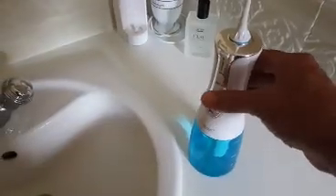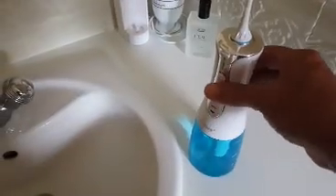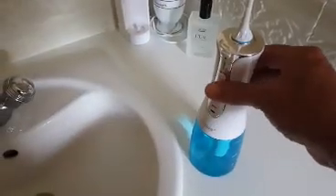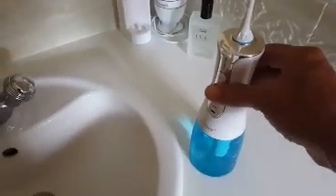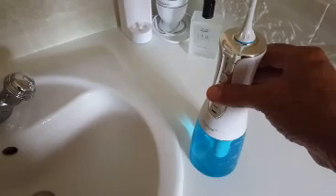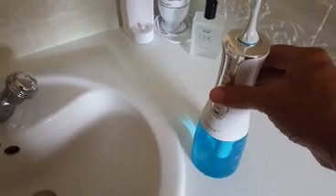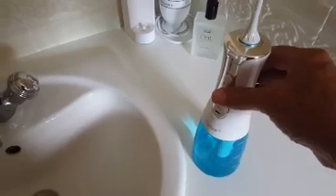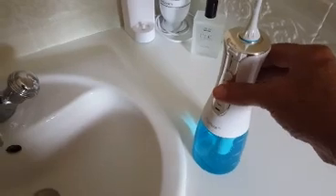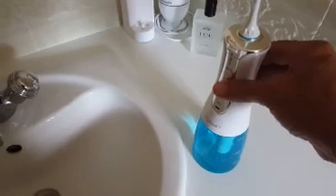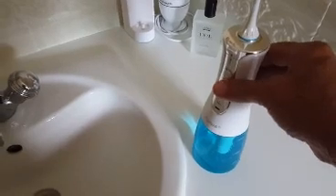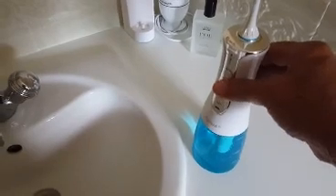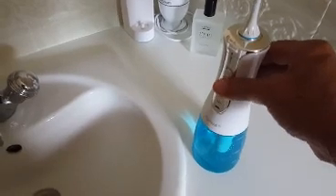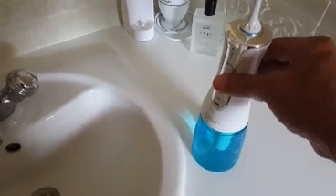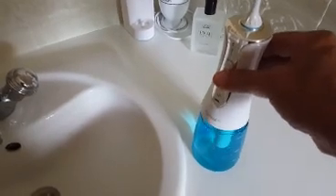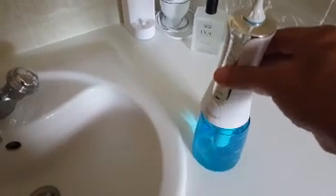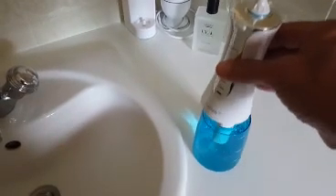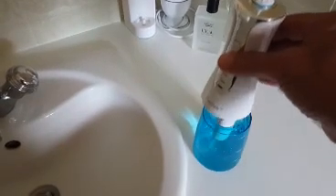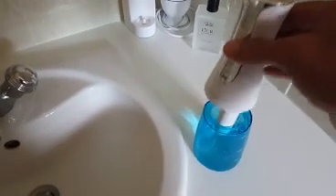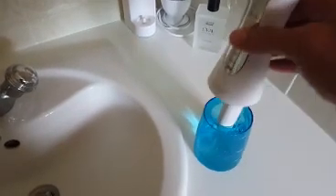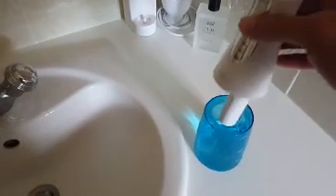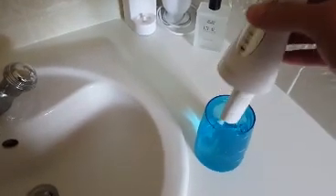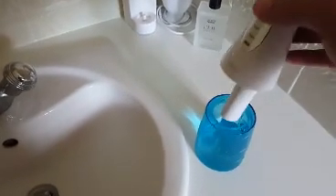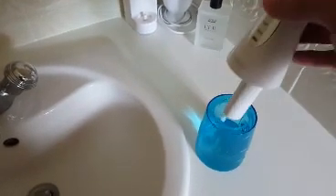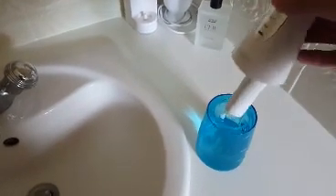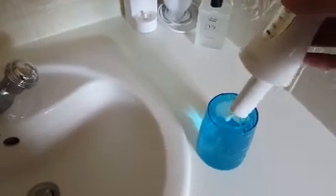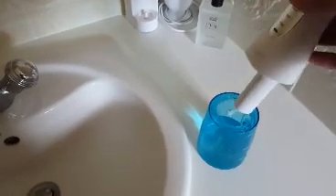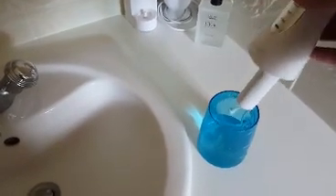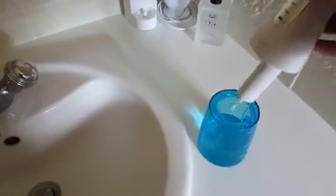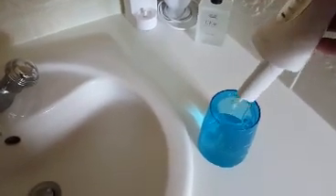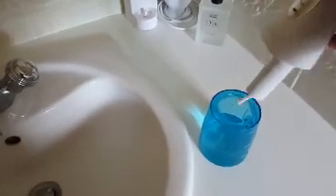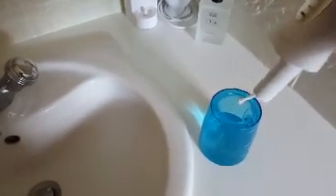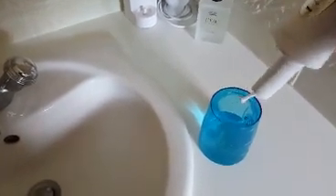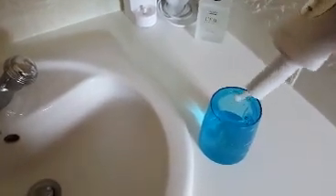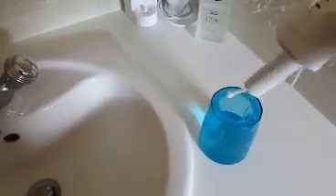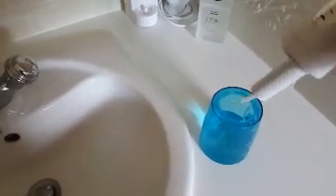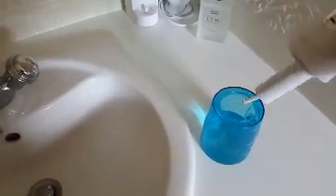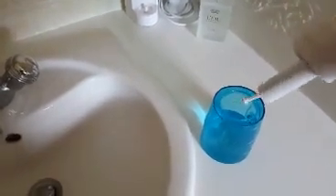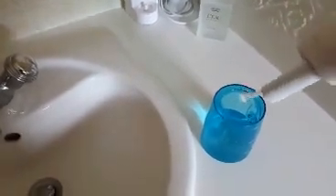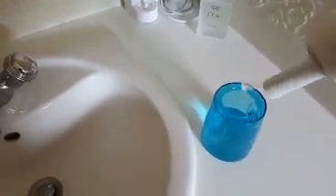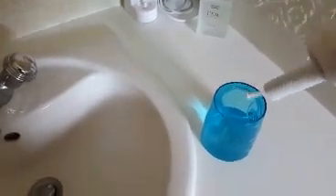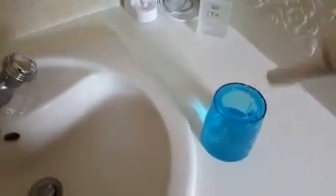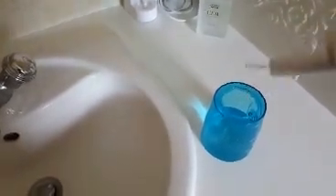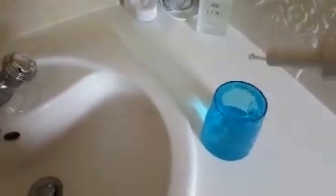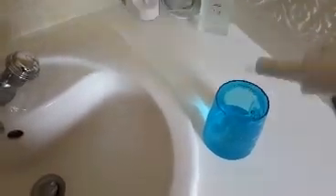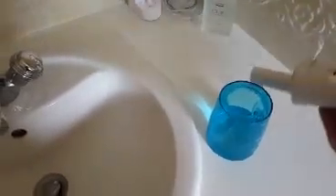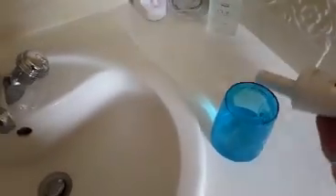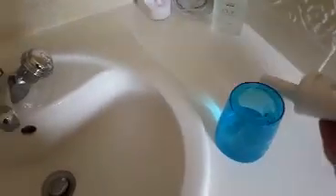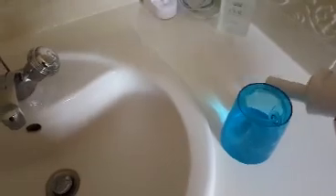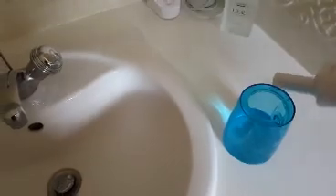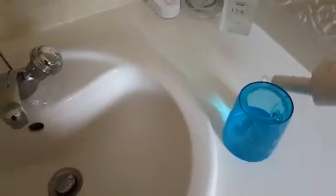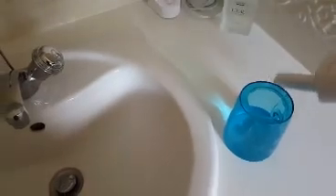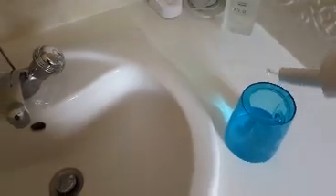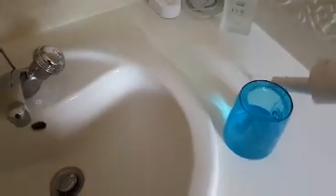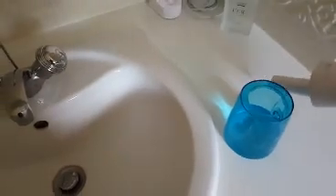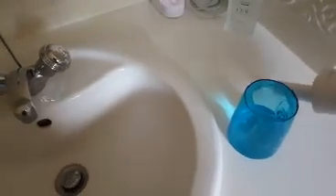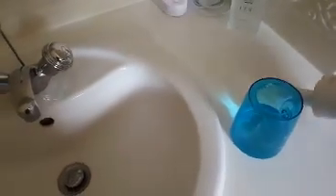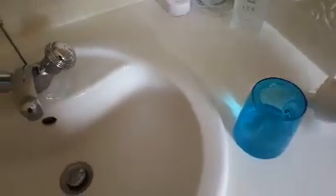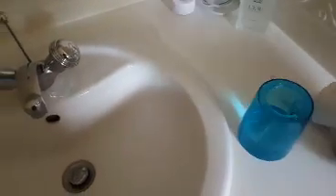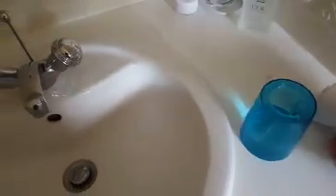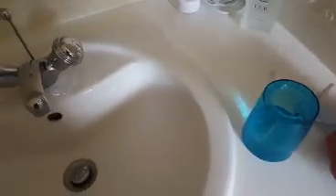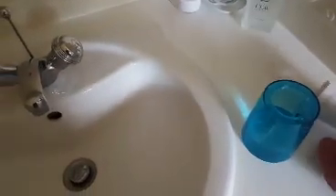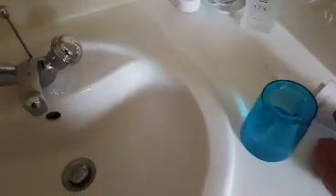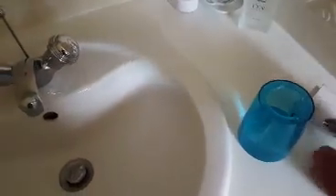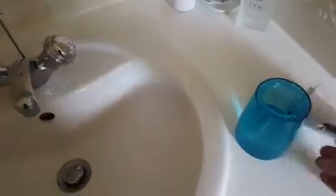Once you've finished using it, it's recommended to empty the water completely from the unit and then run it briefly to get rid of any remaining water, so there won't be stale water left in the unit.